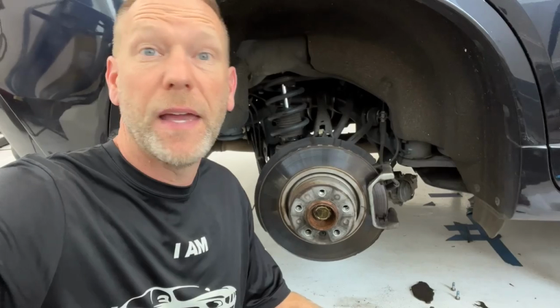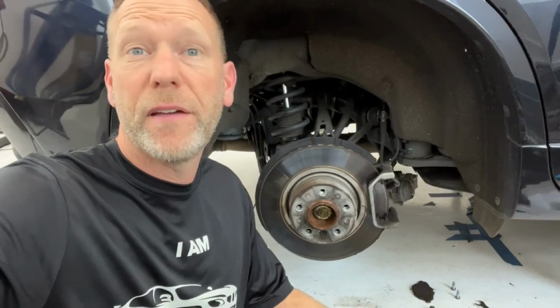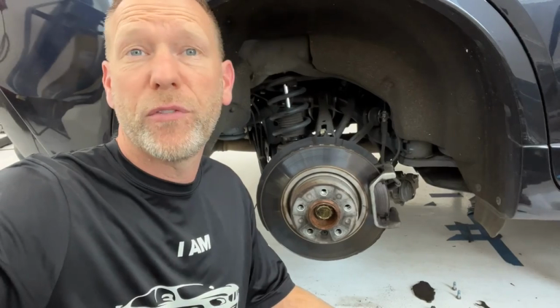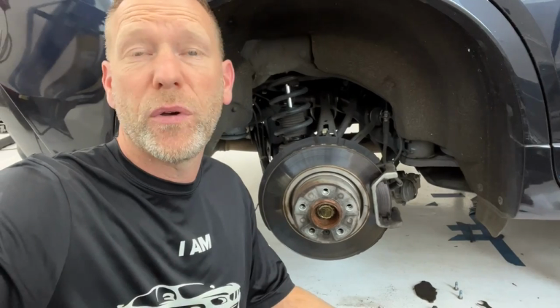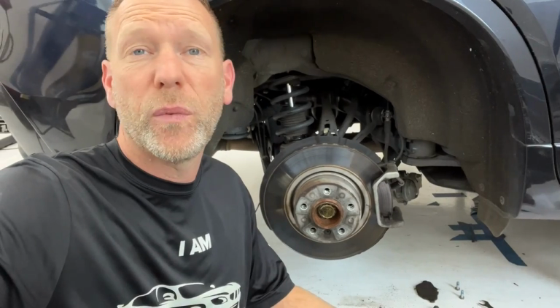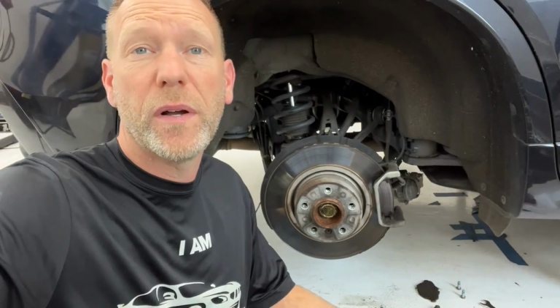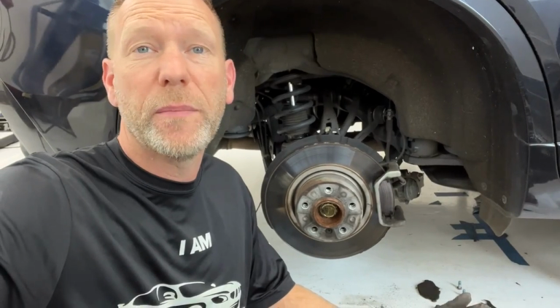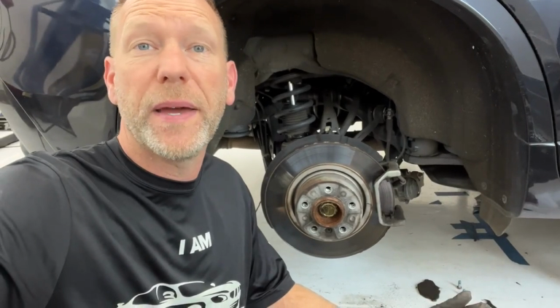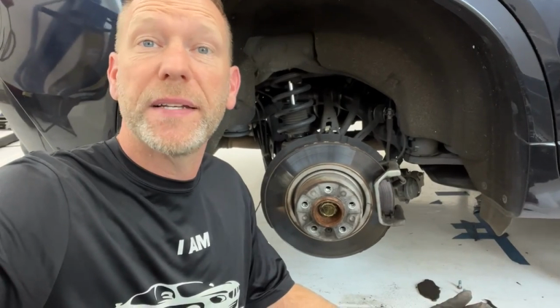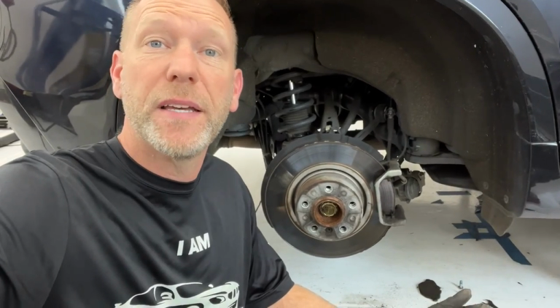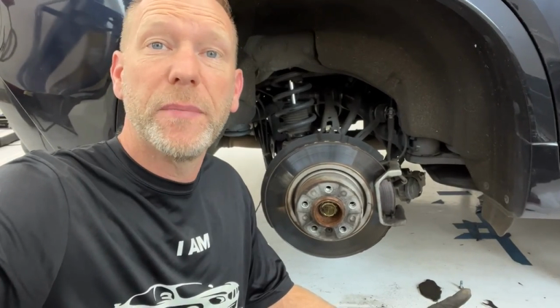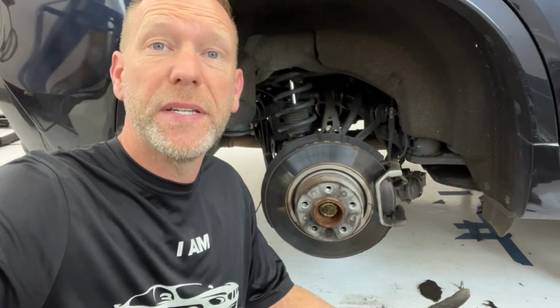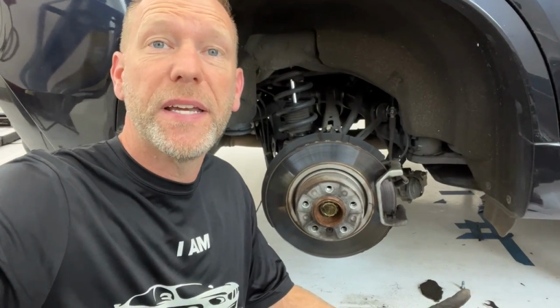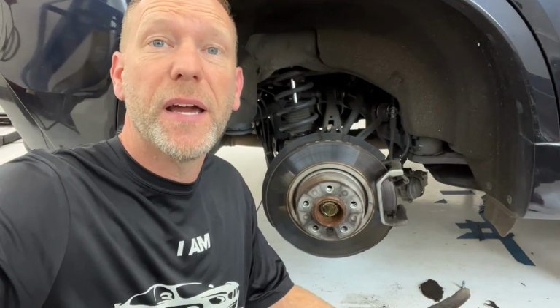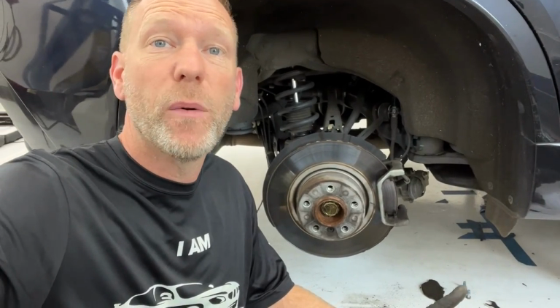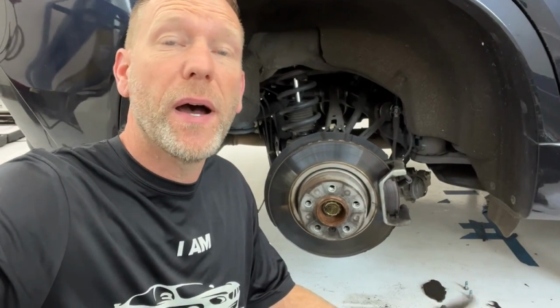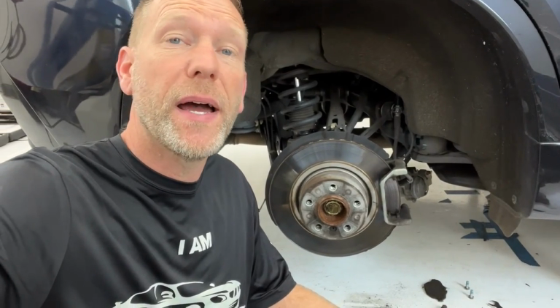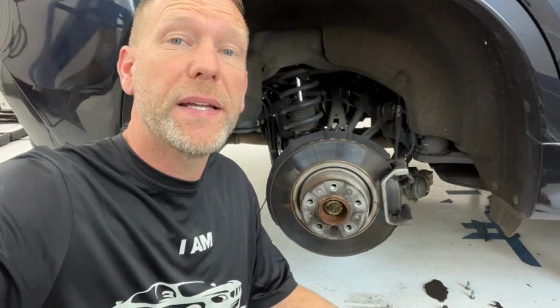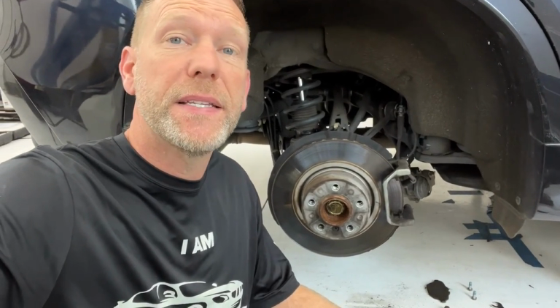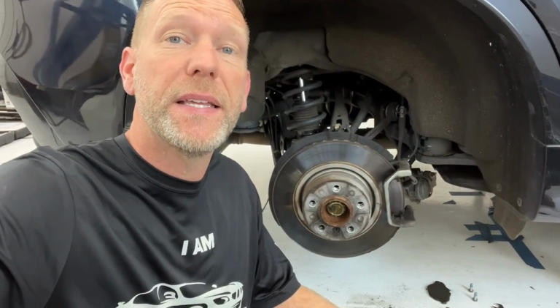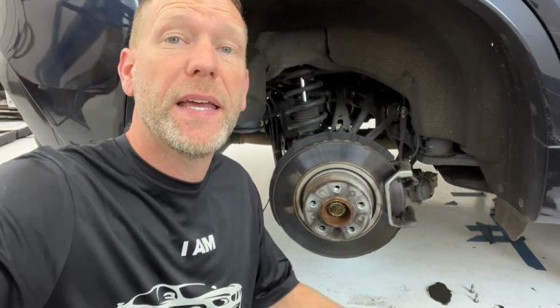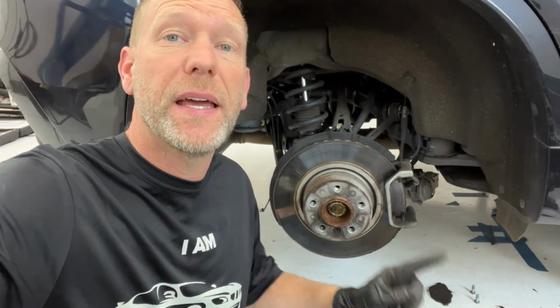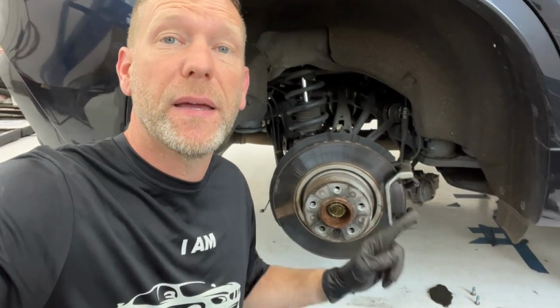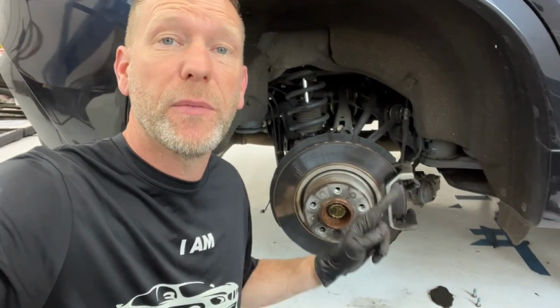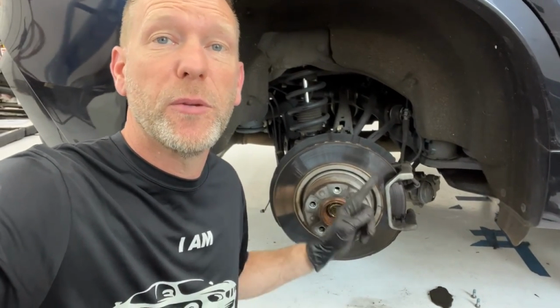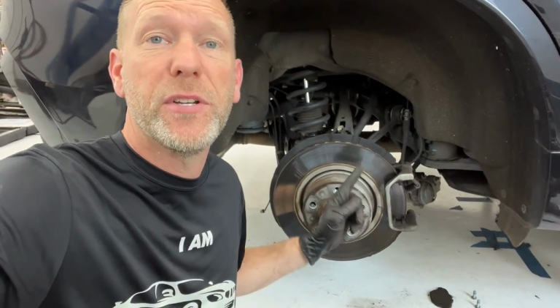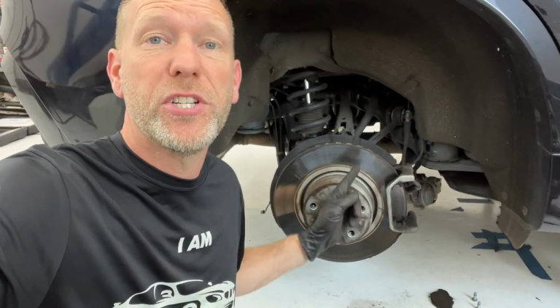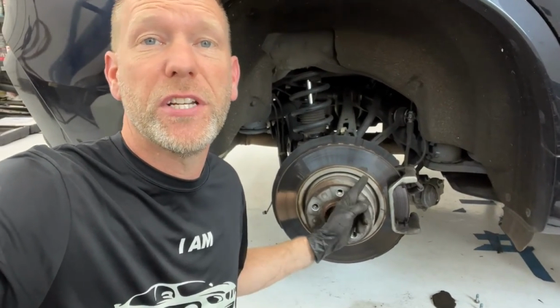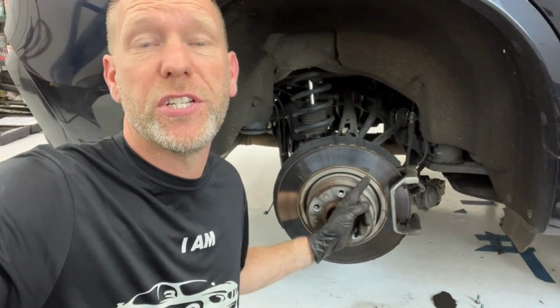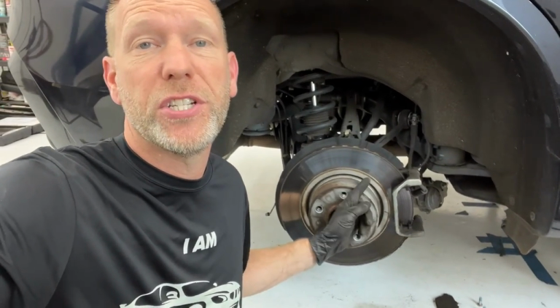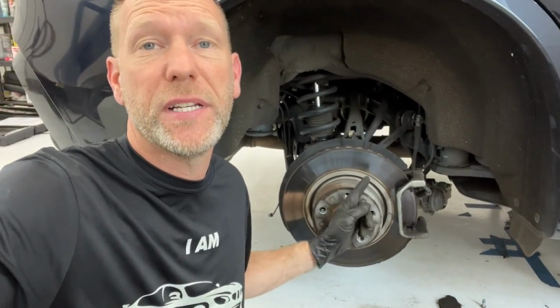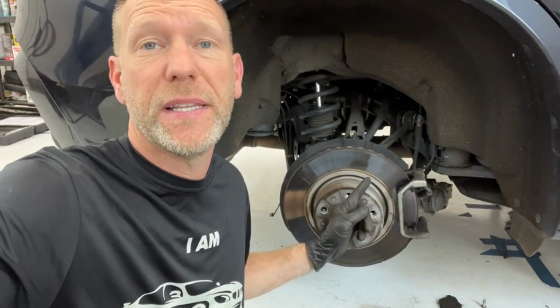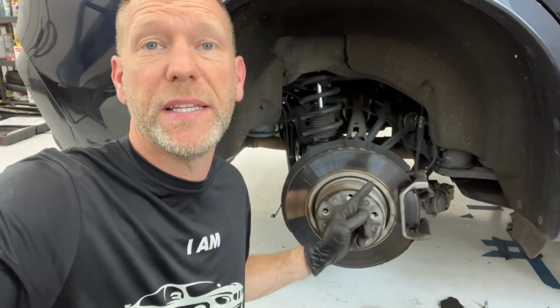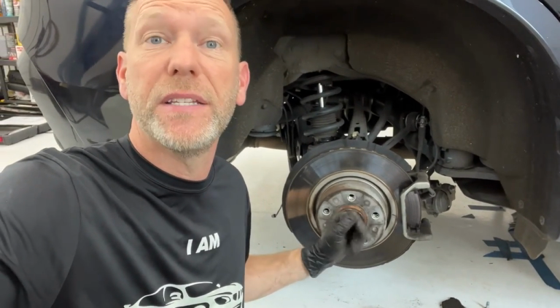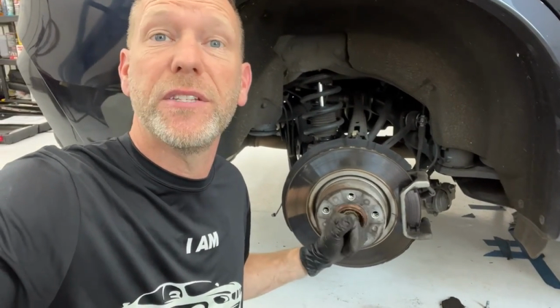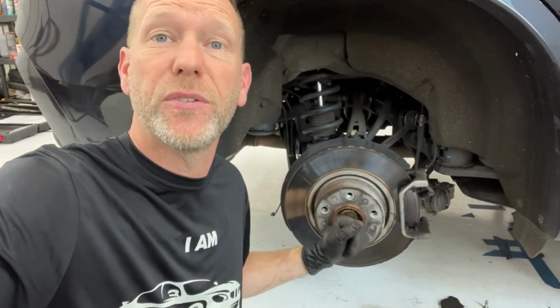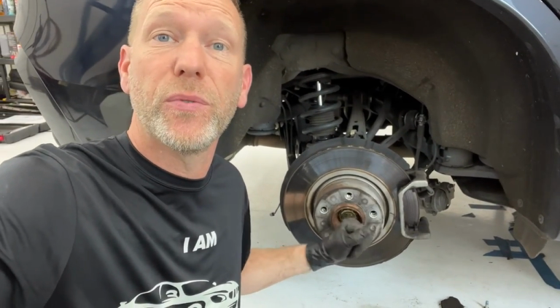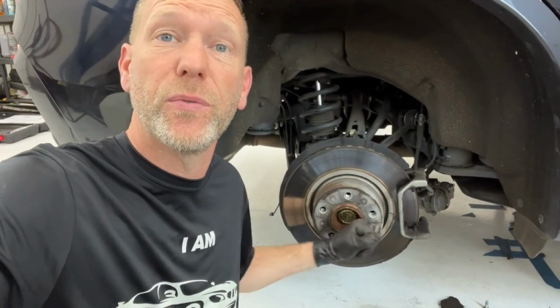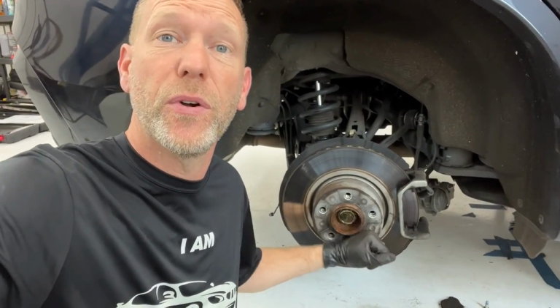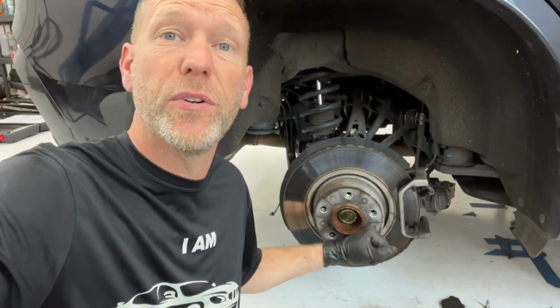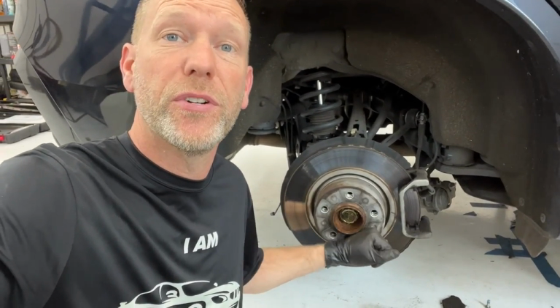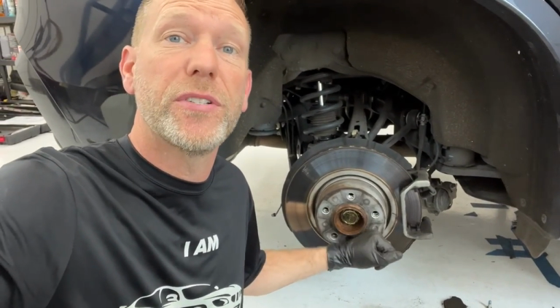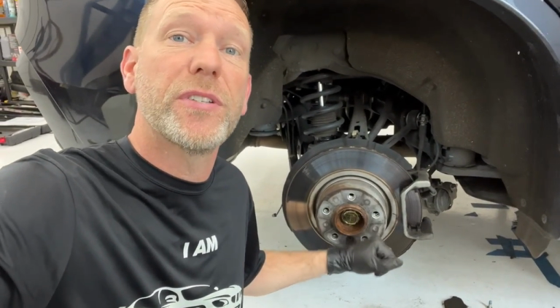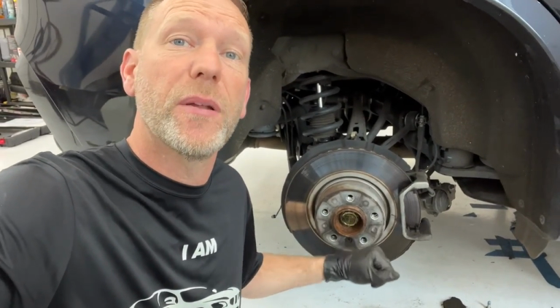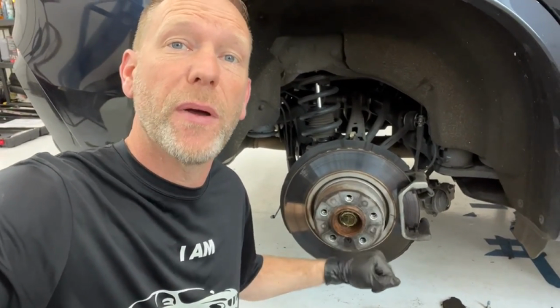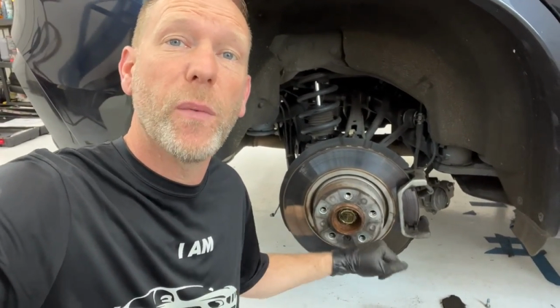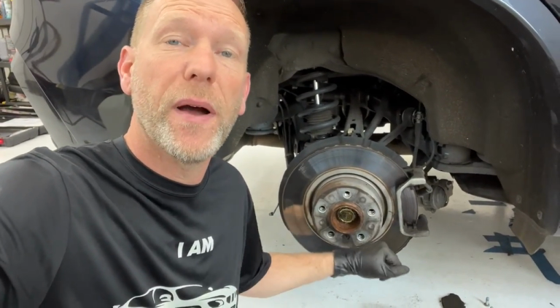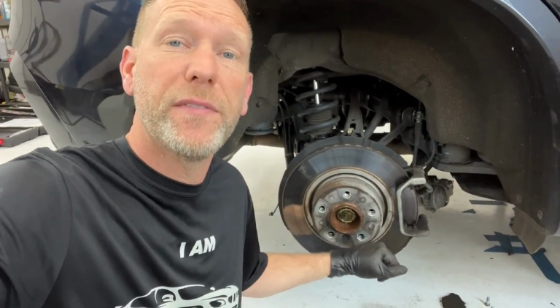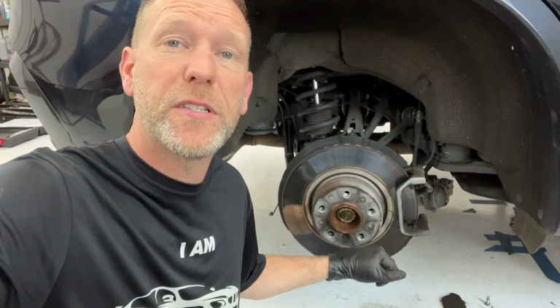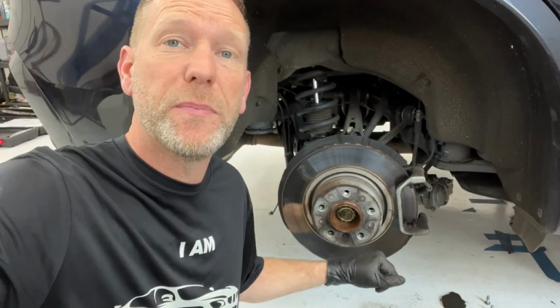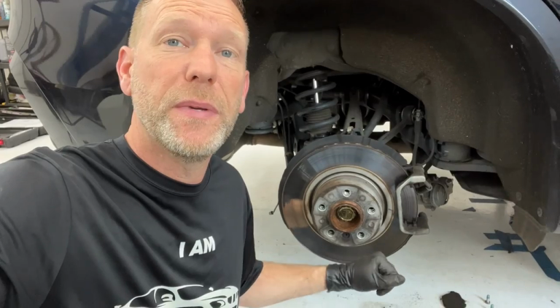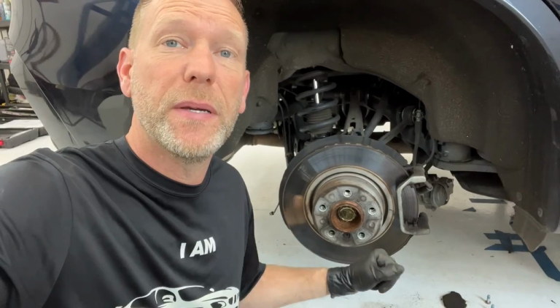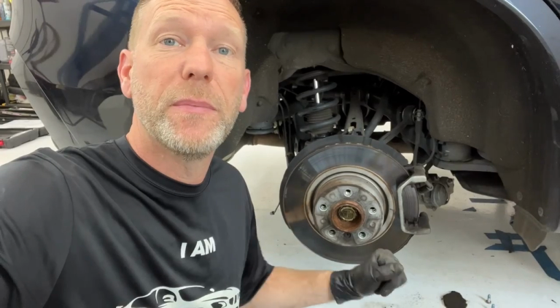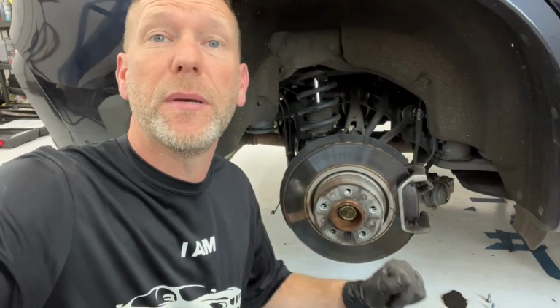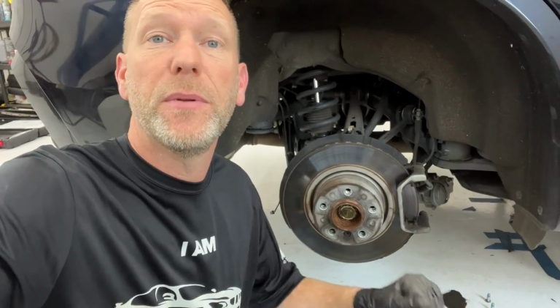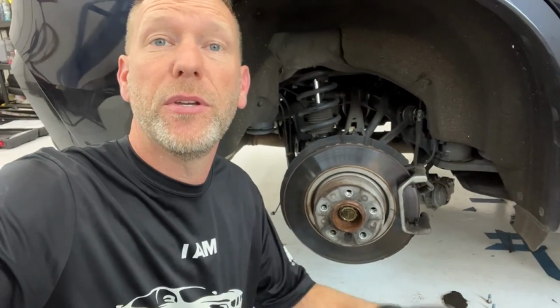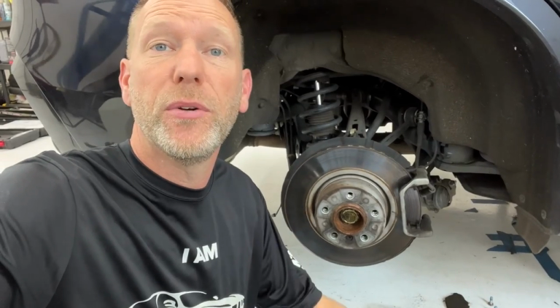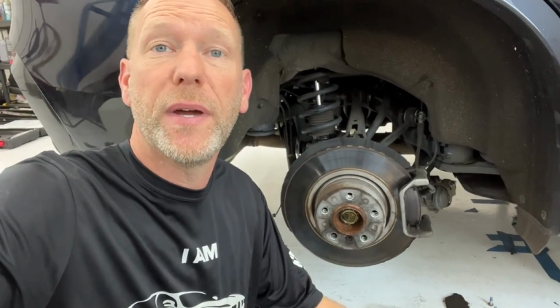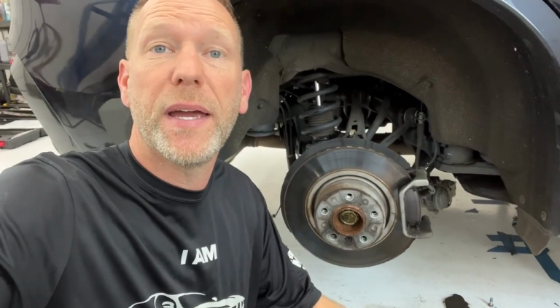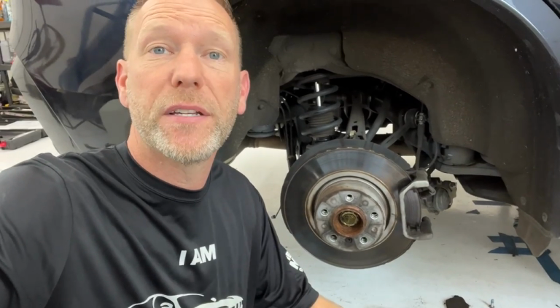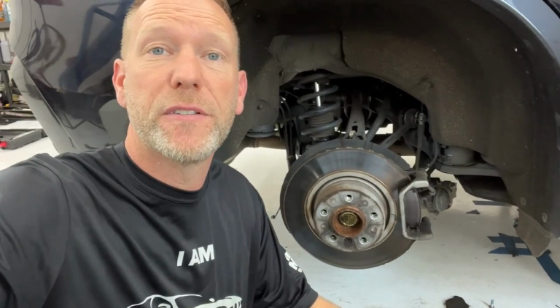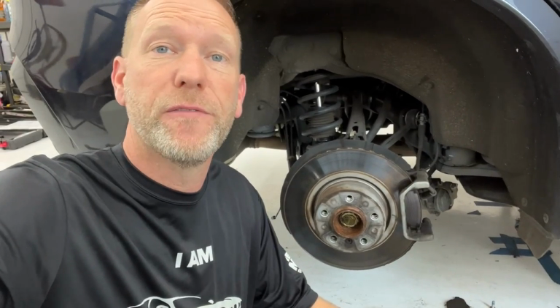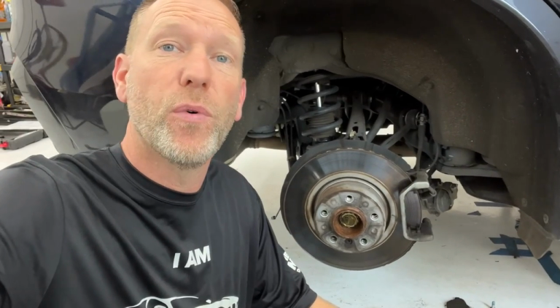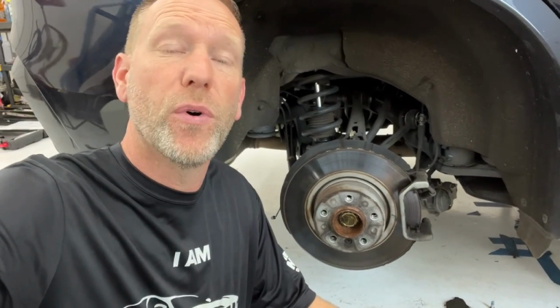Hey everyone, welcome back to Help Me DIY. Today I'm going to be changing the rotors on my wife's BMW X4.